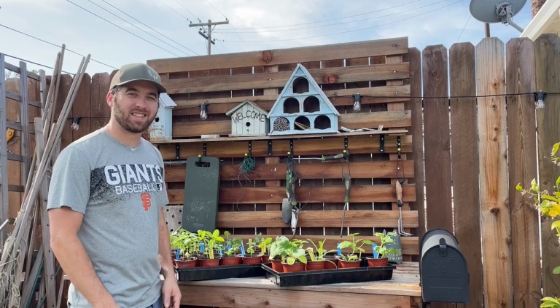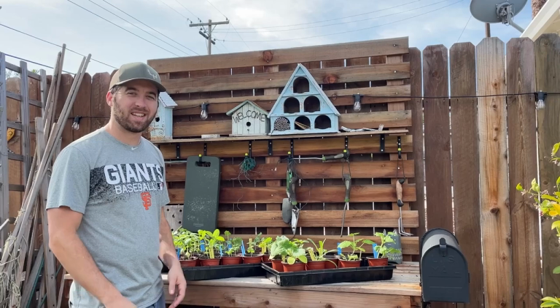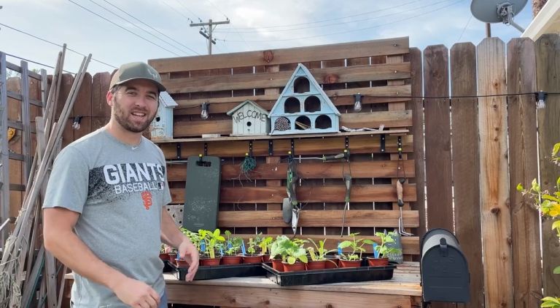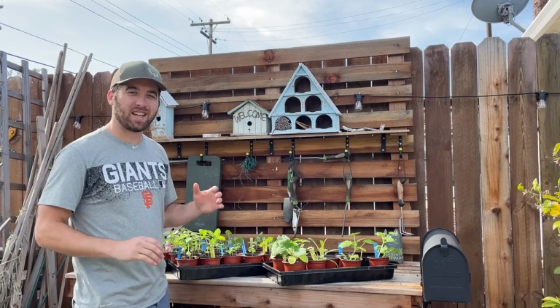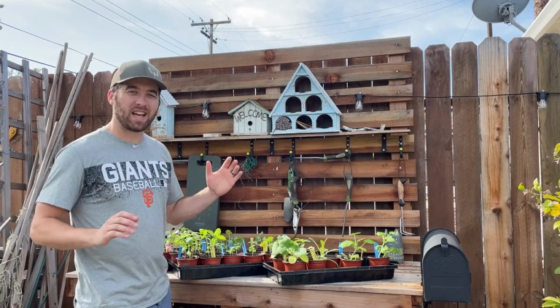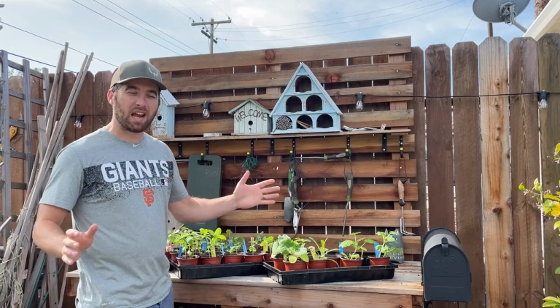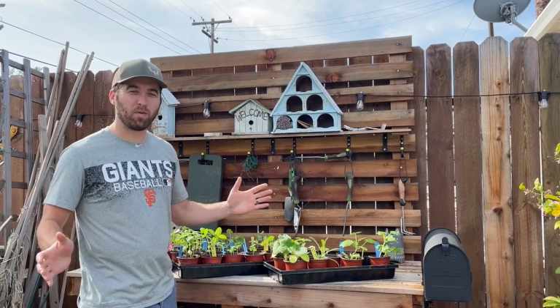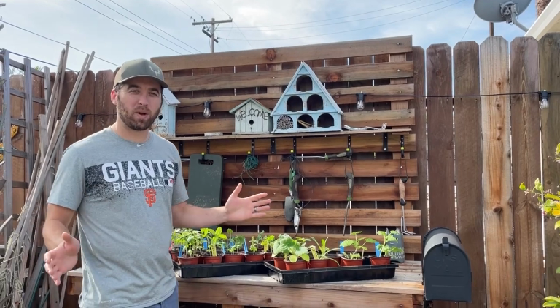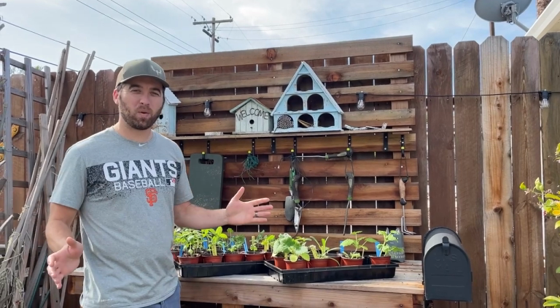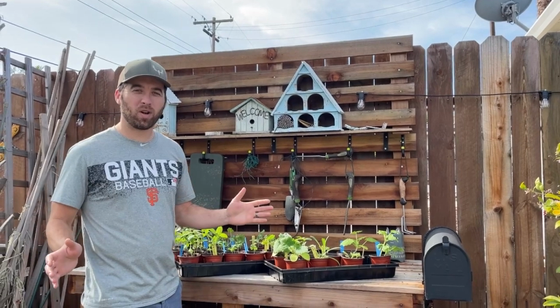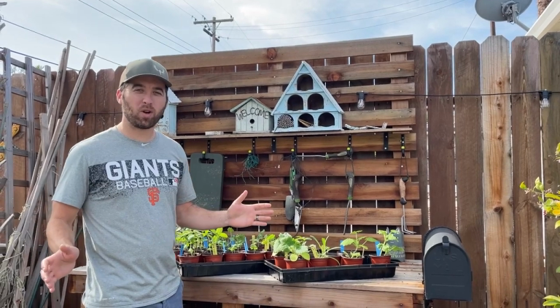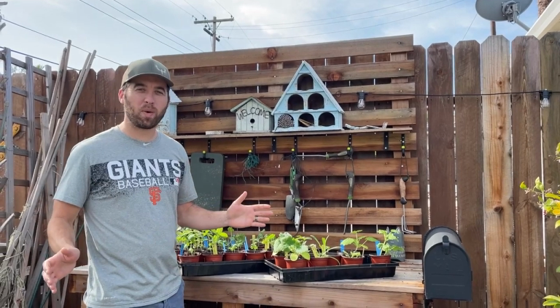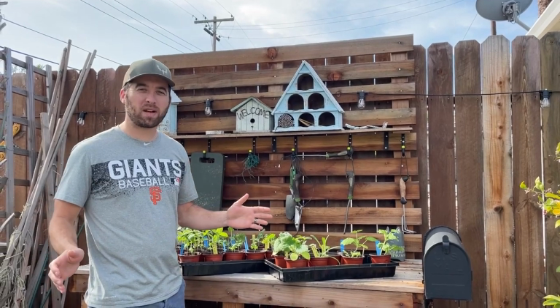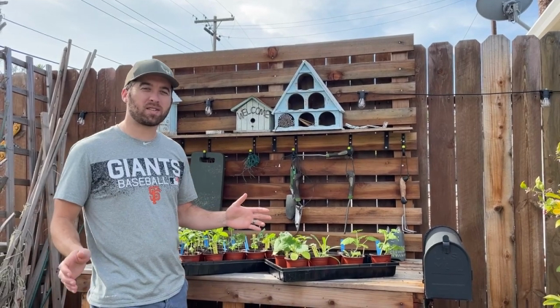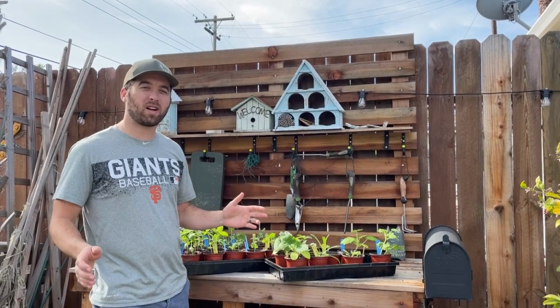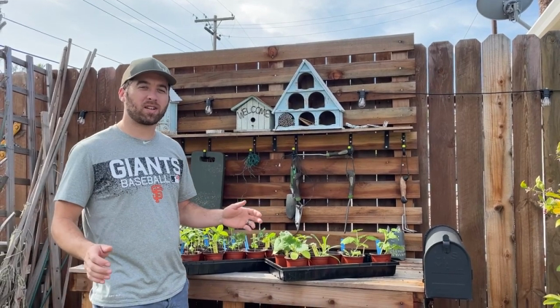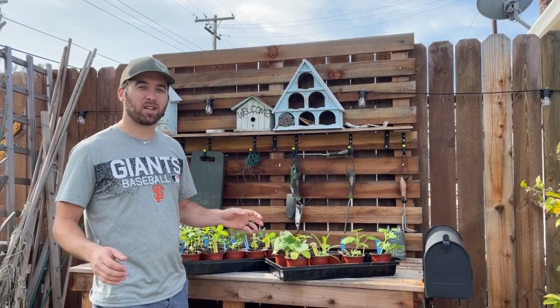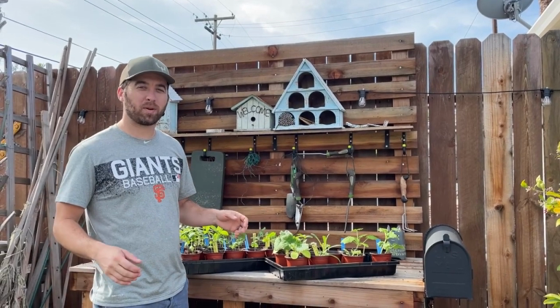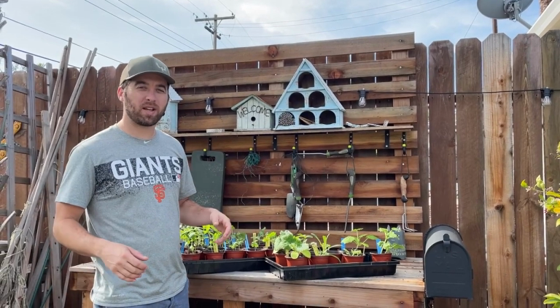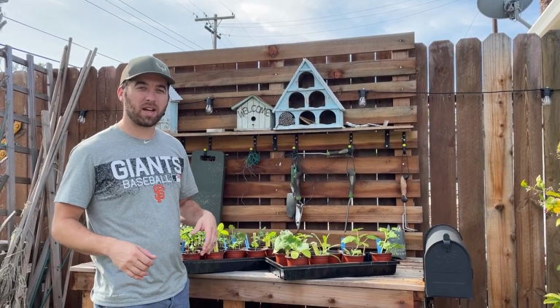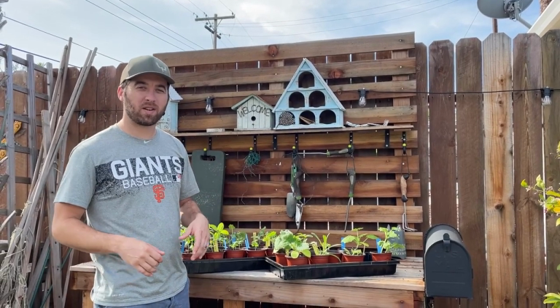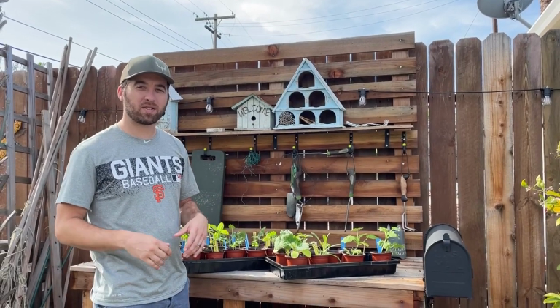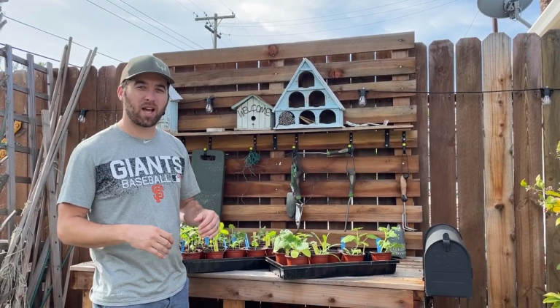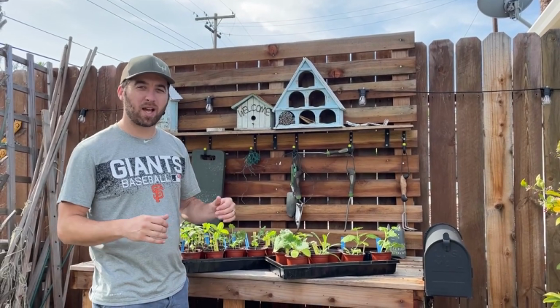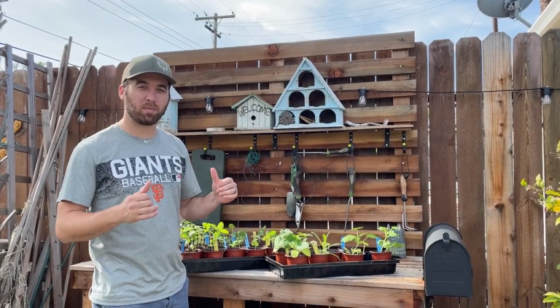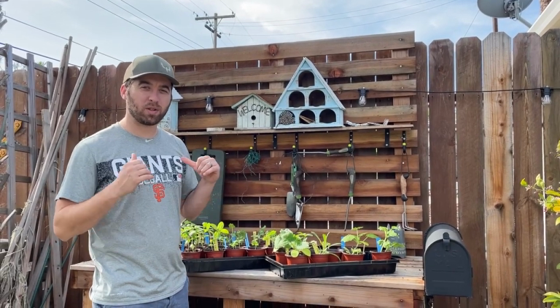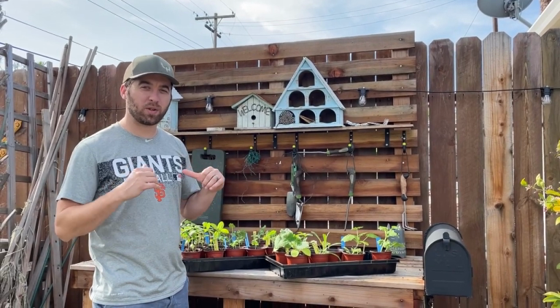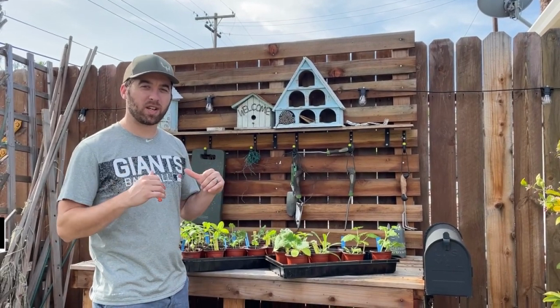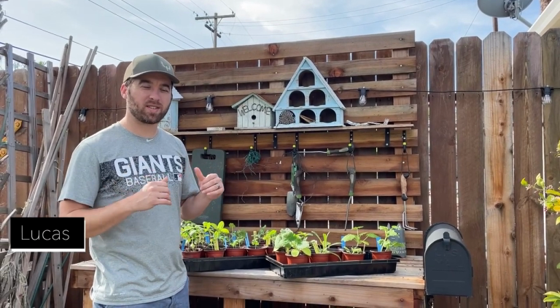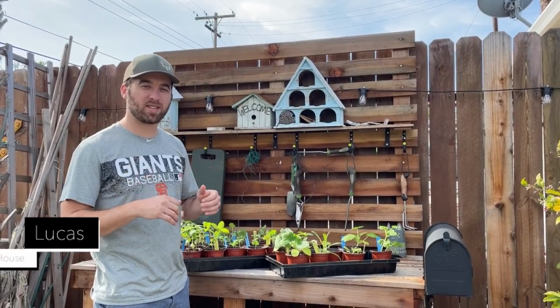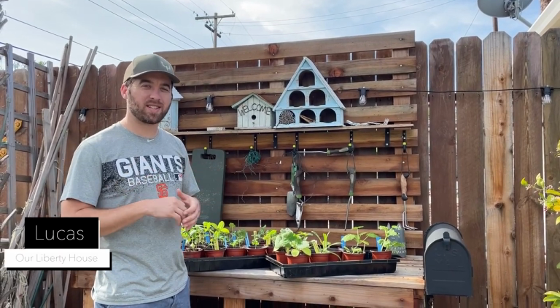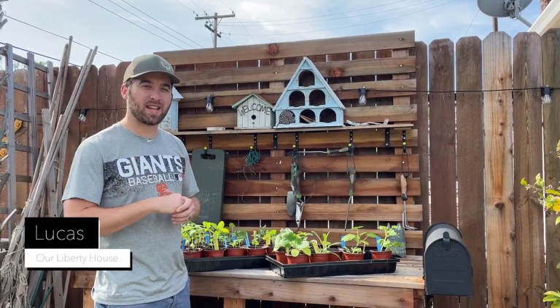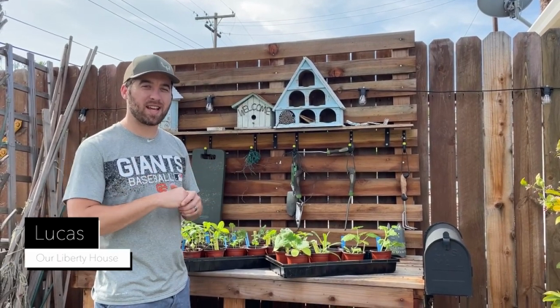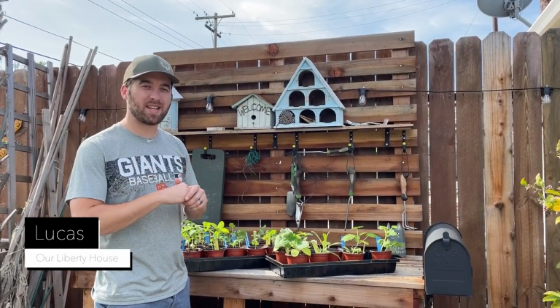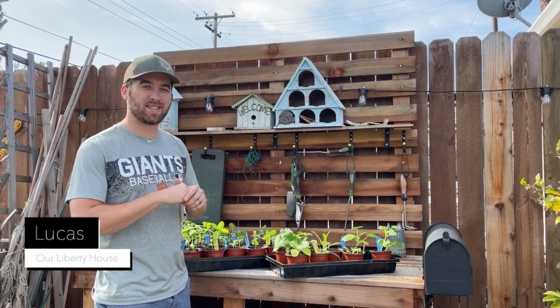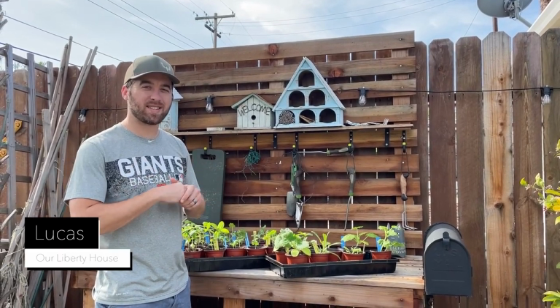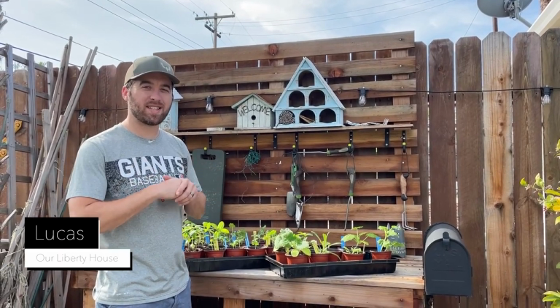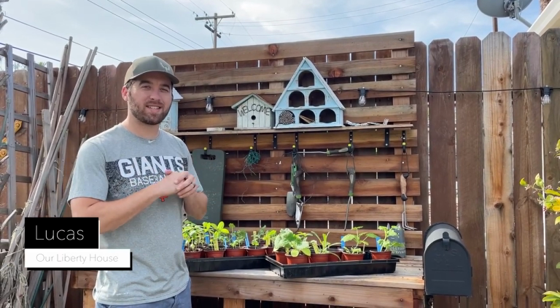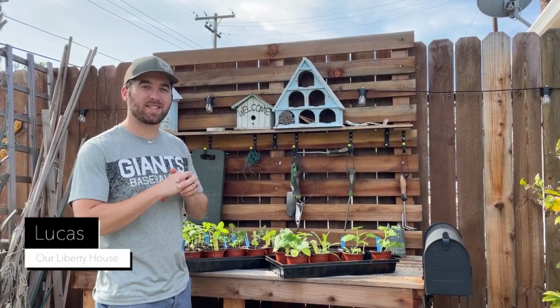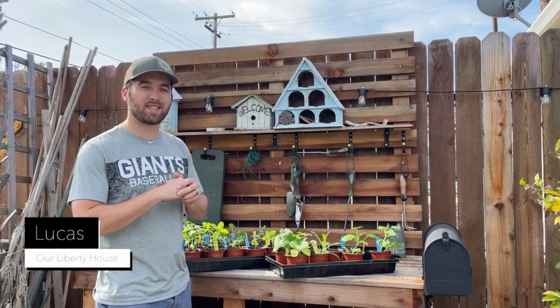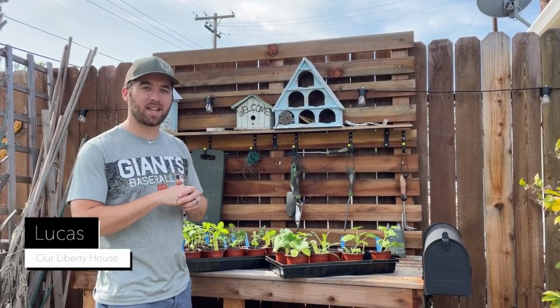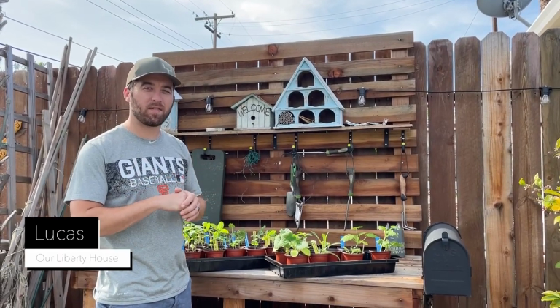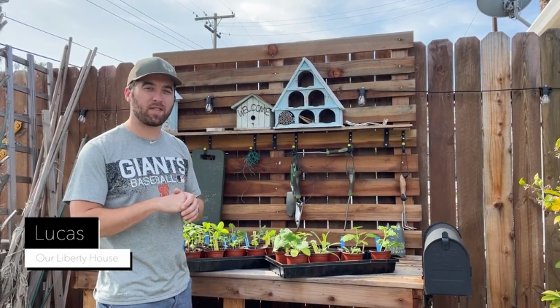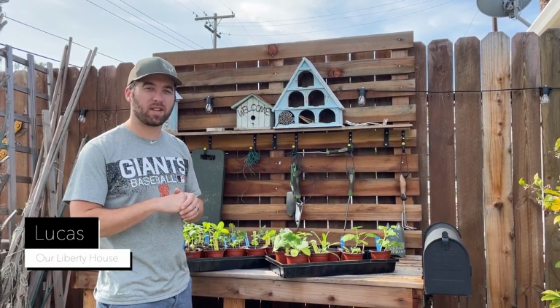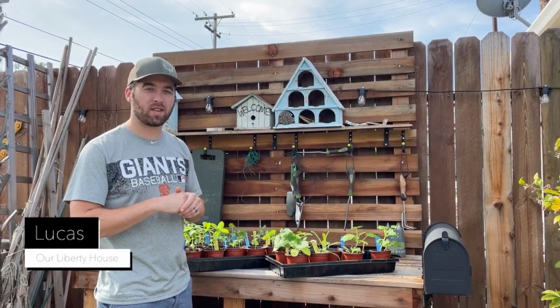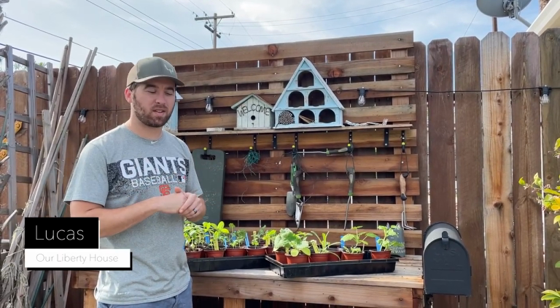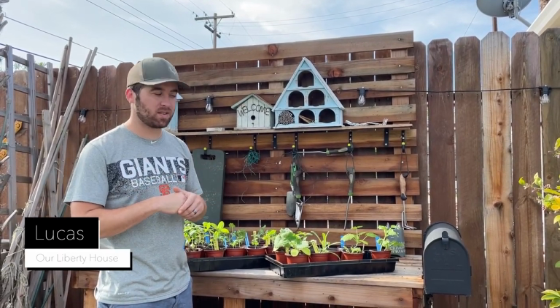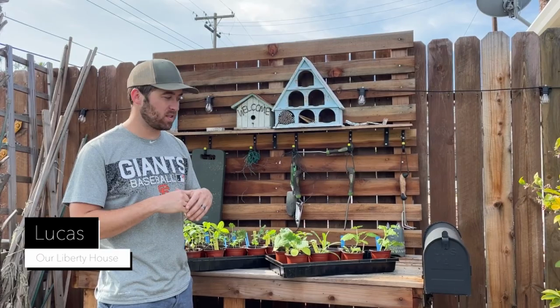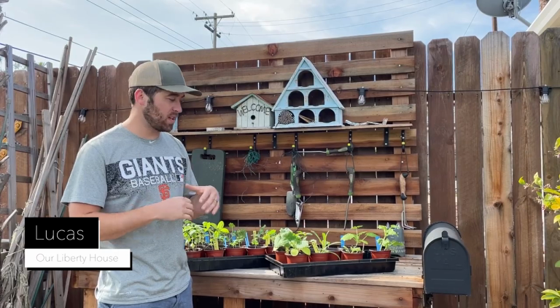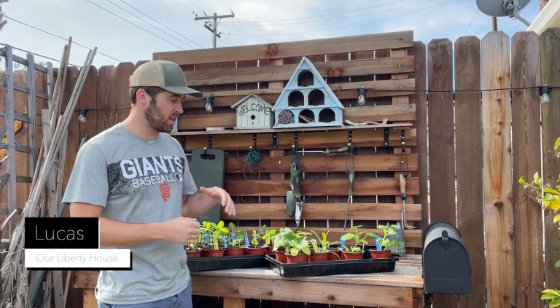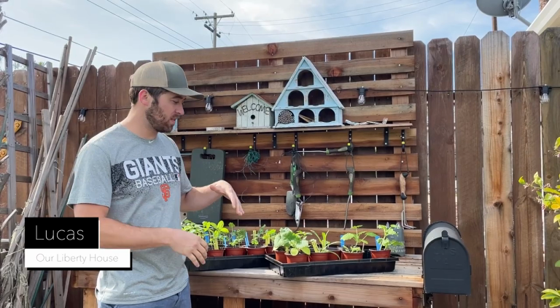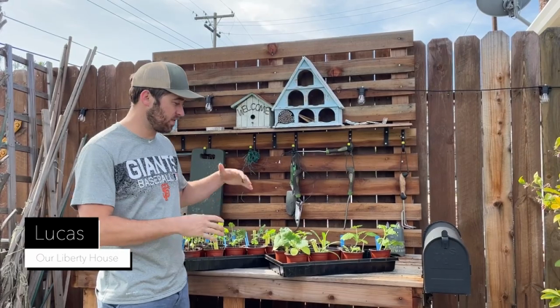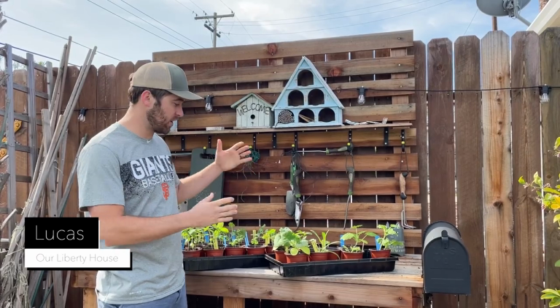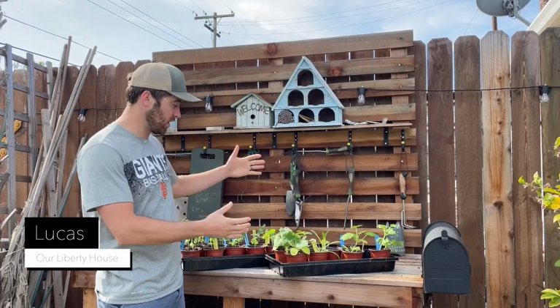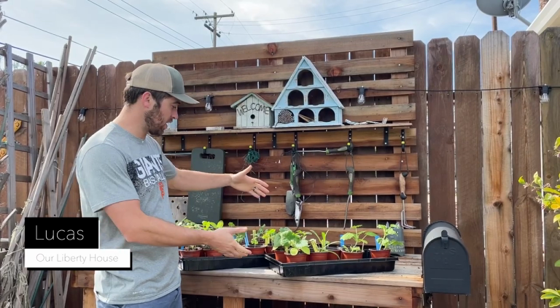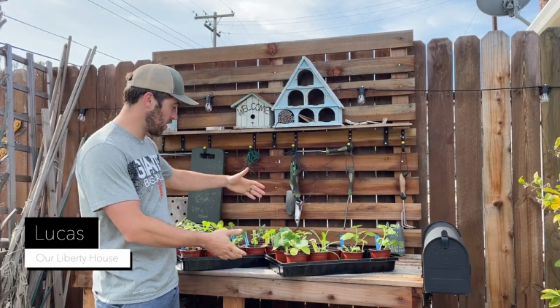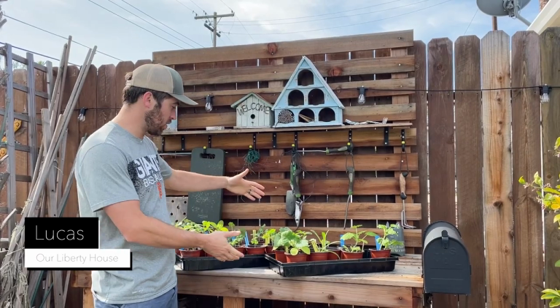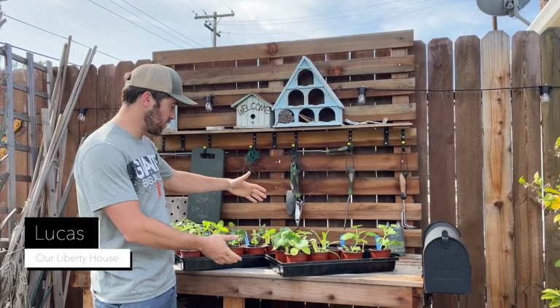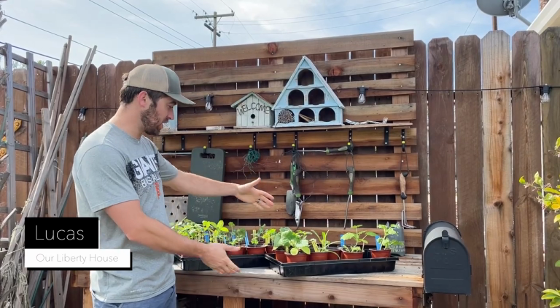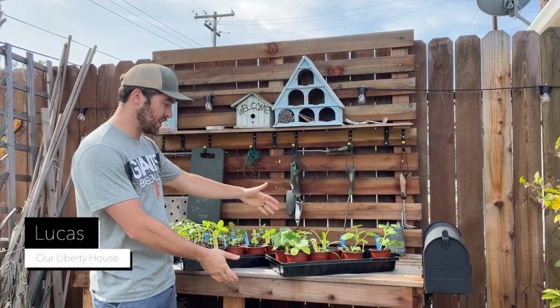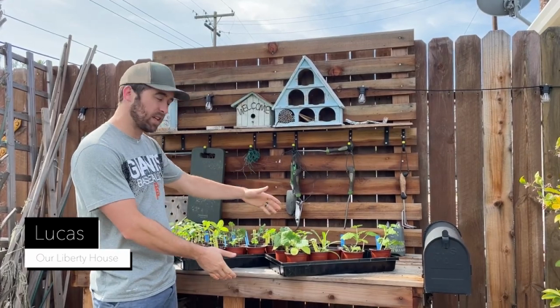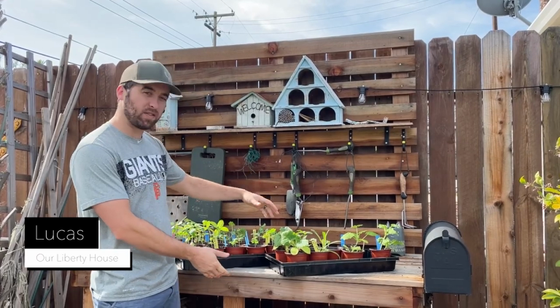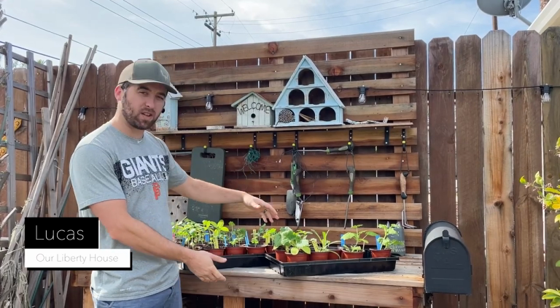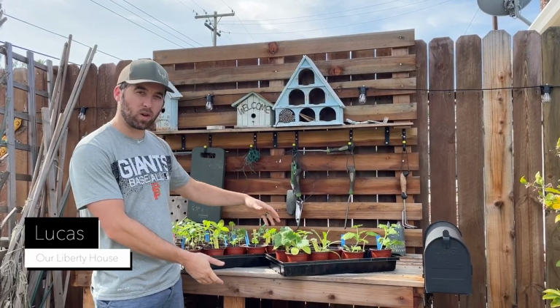Hey everybody, welcome back to our Liberty House. I'm Lucas. Today is the seventh seedling video.